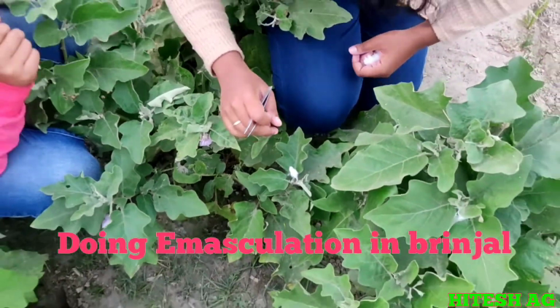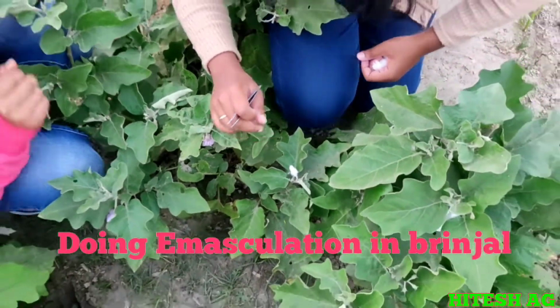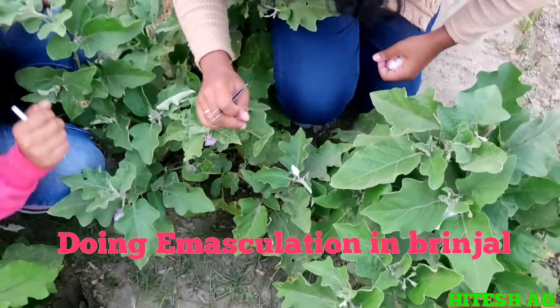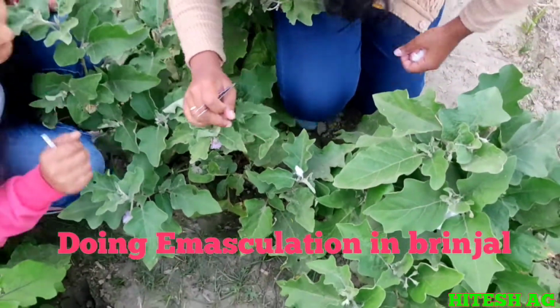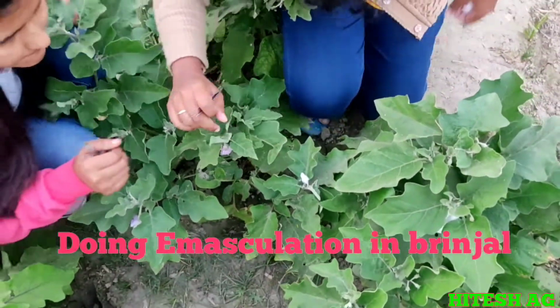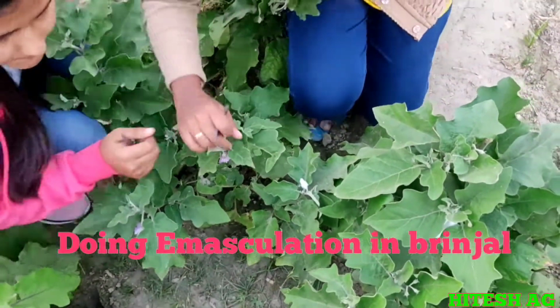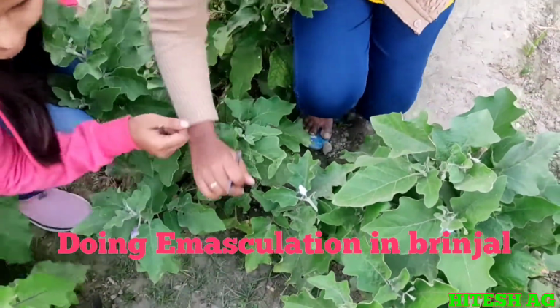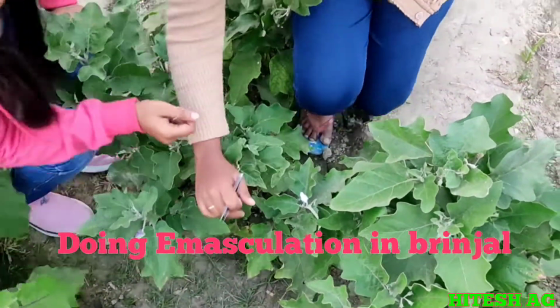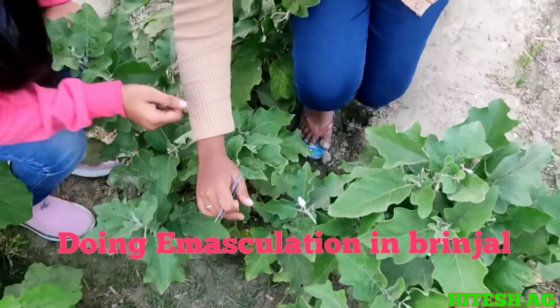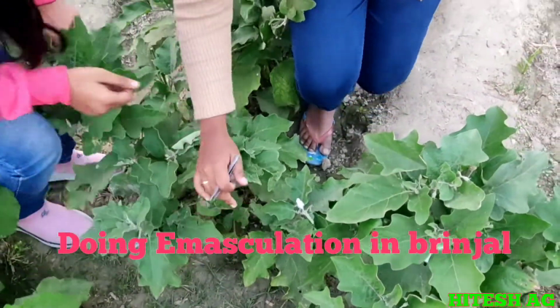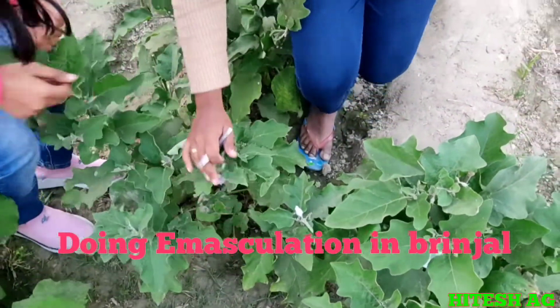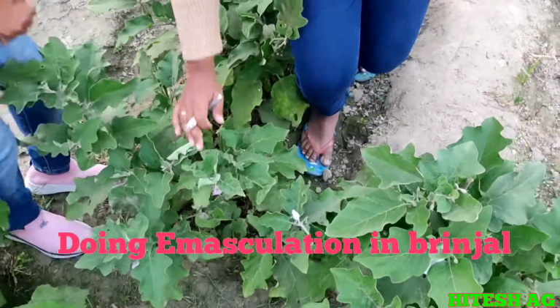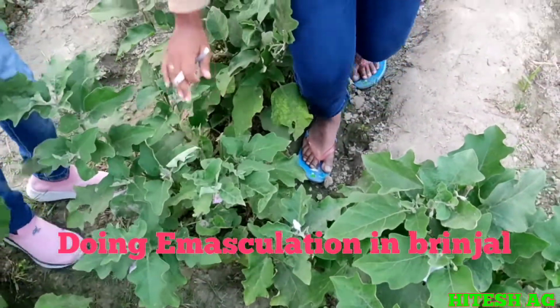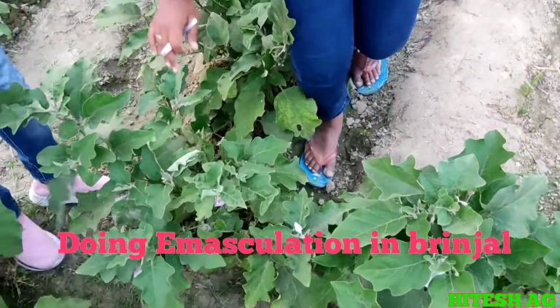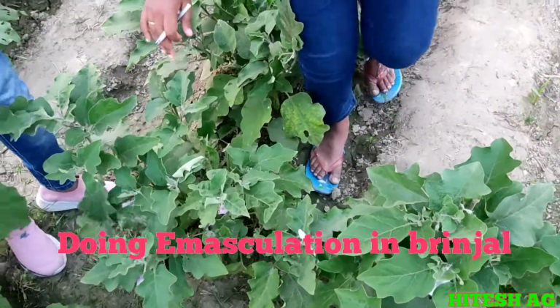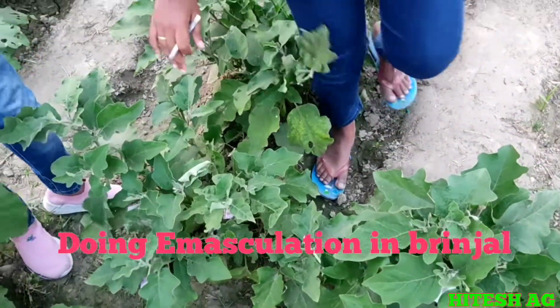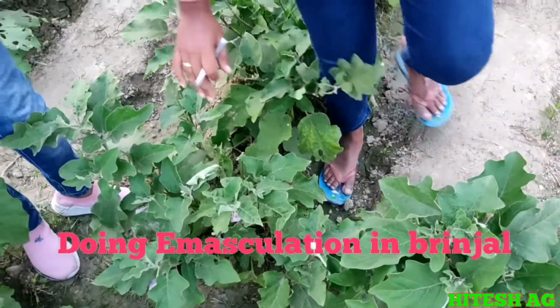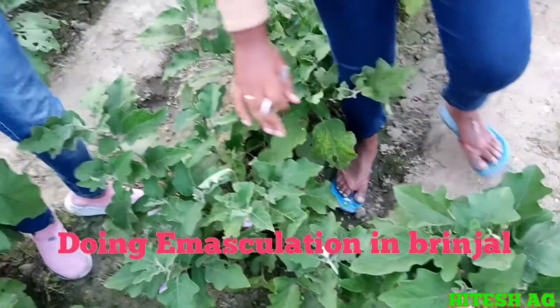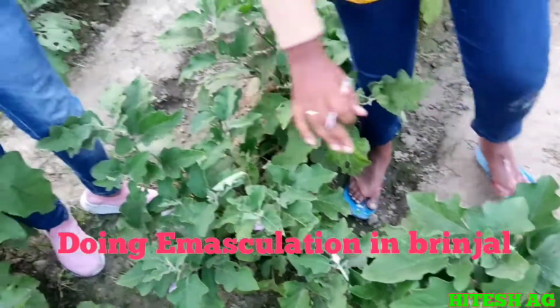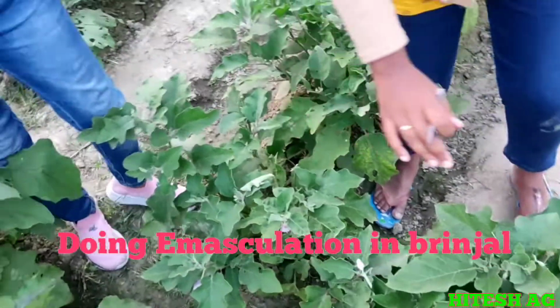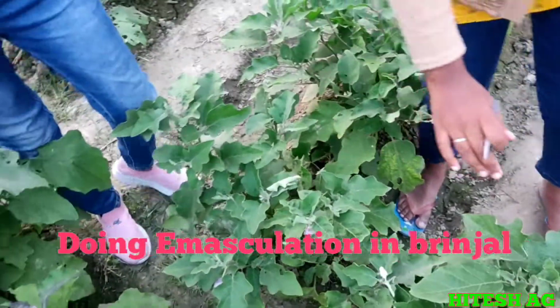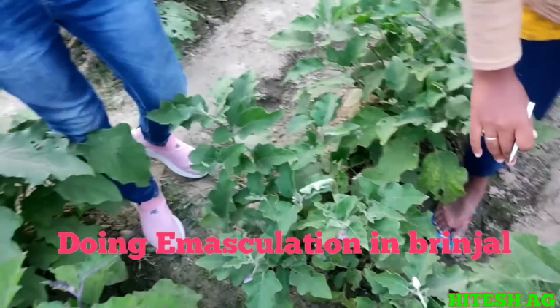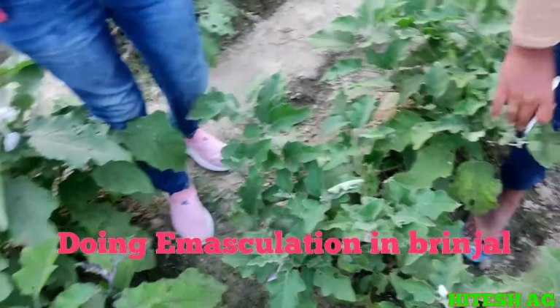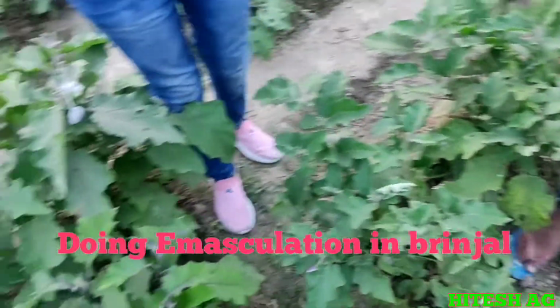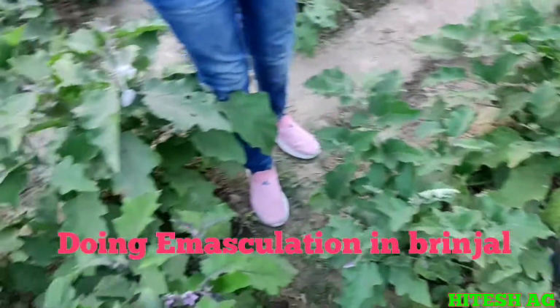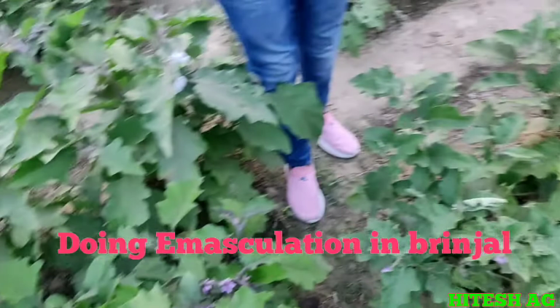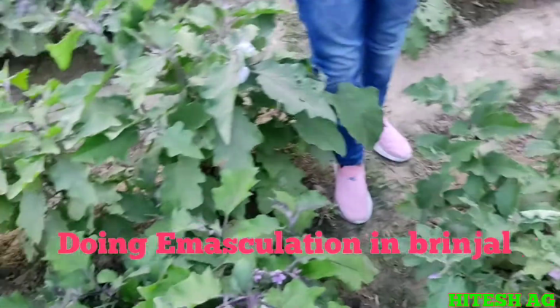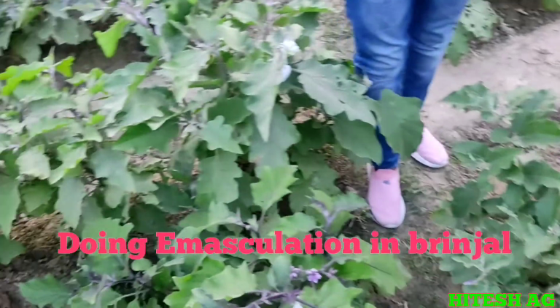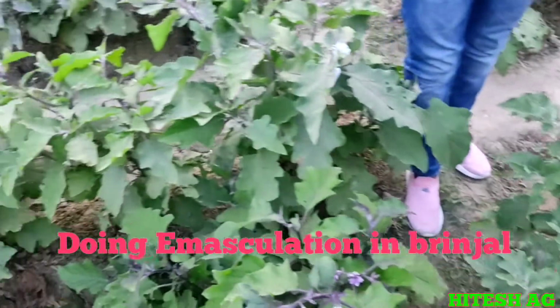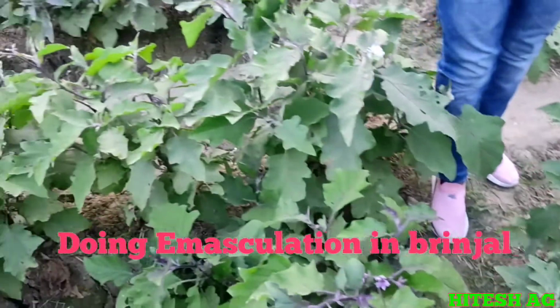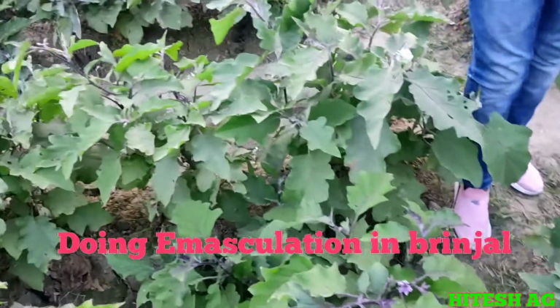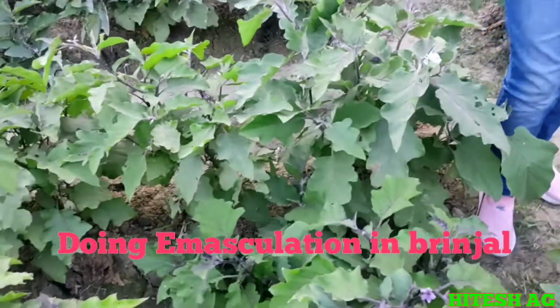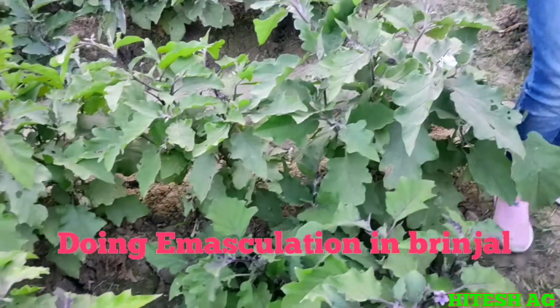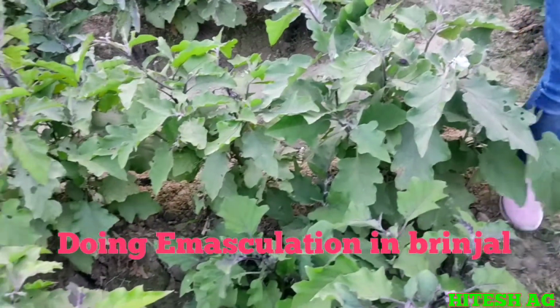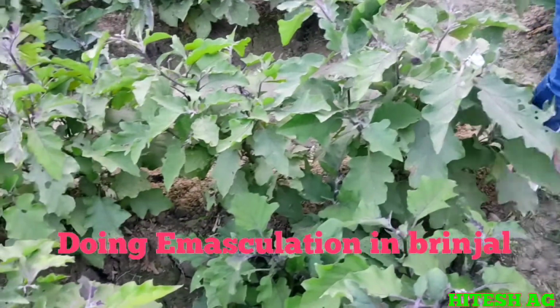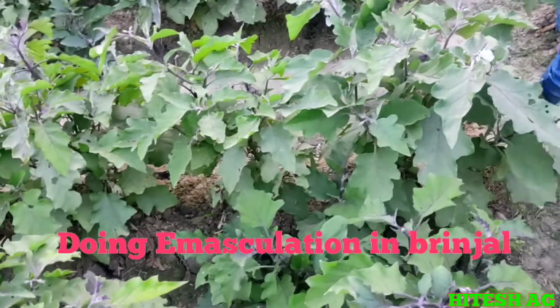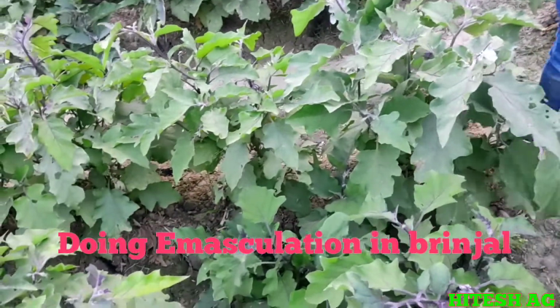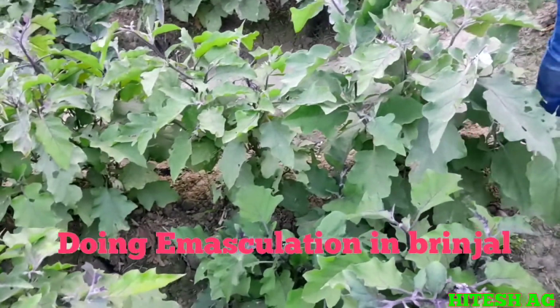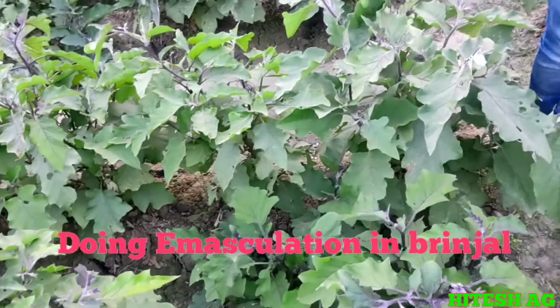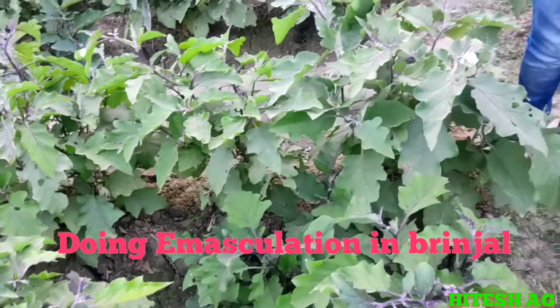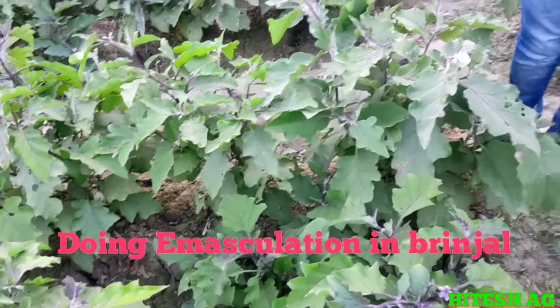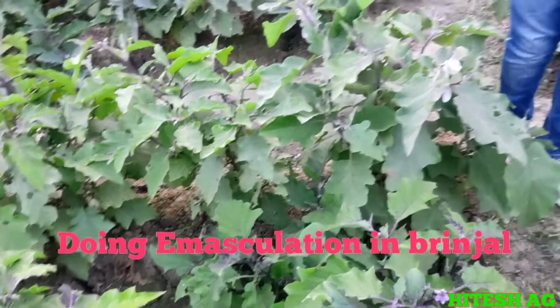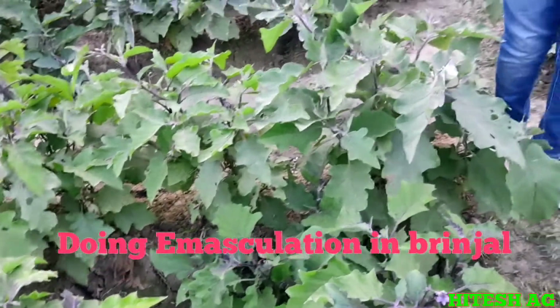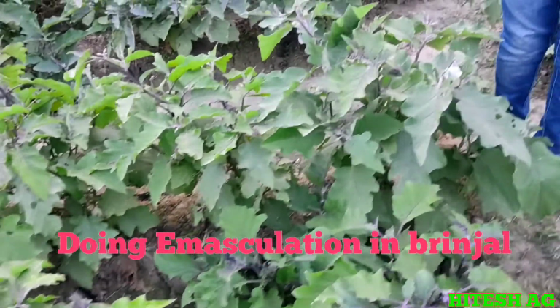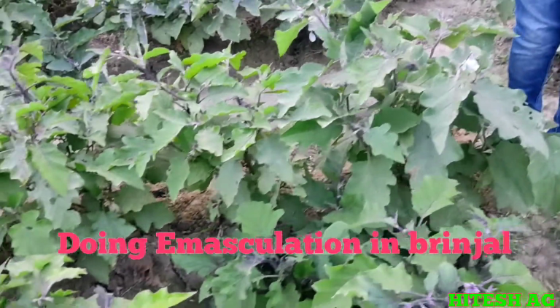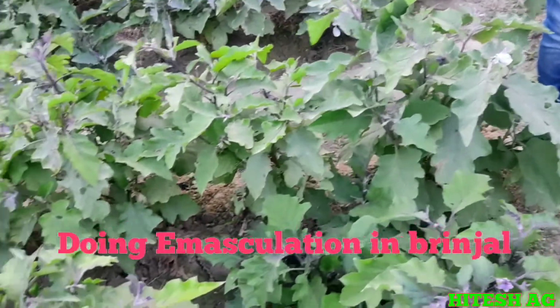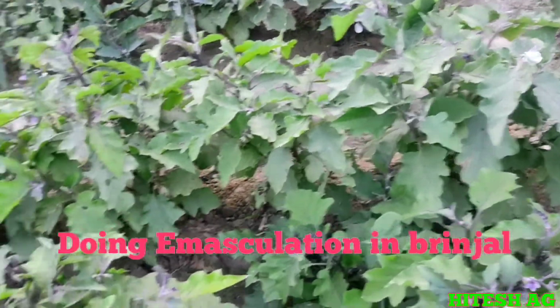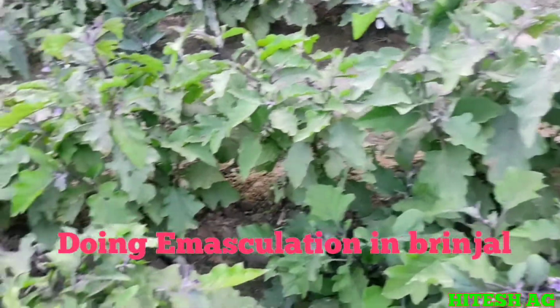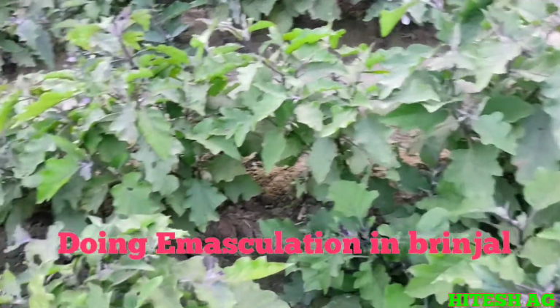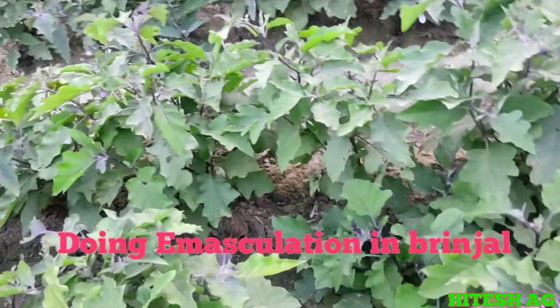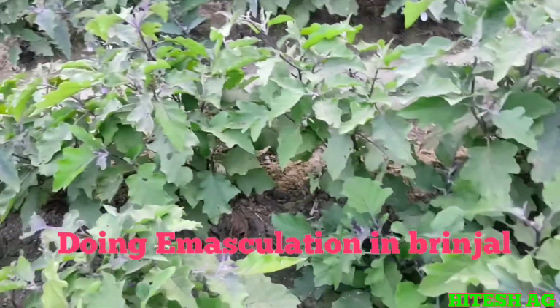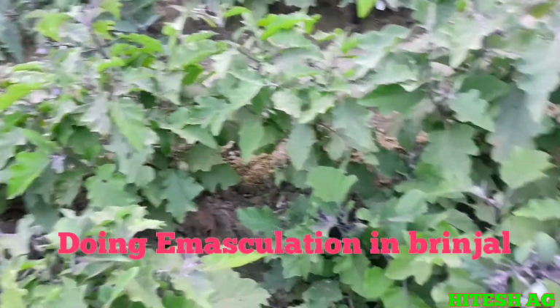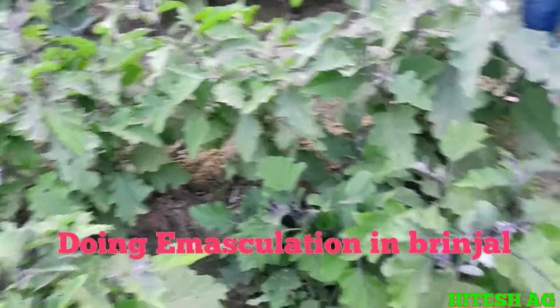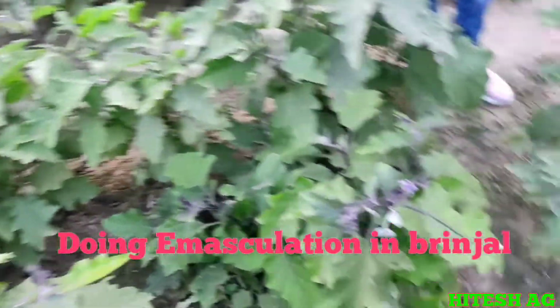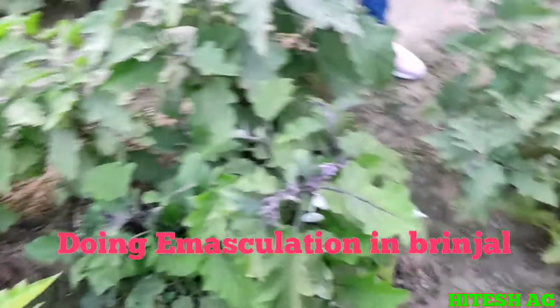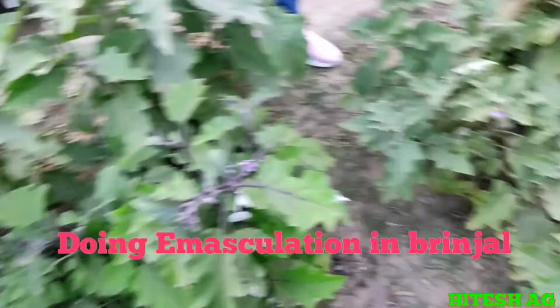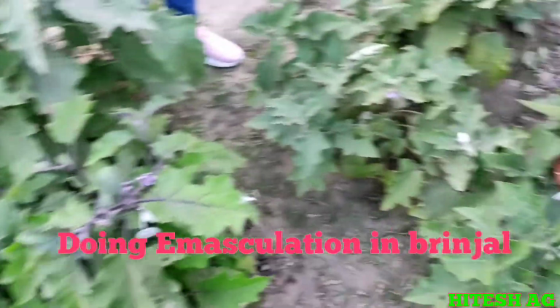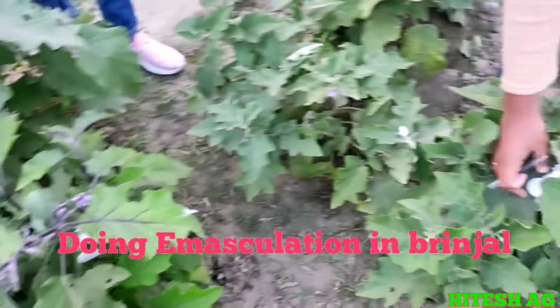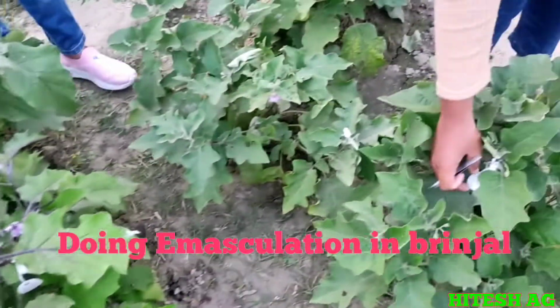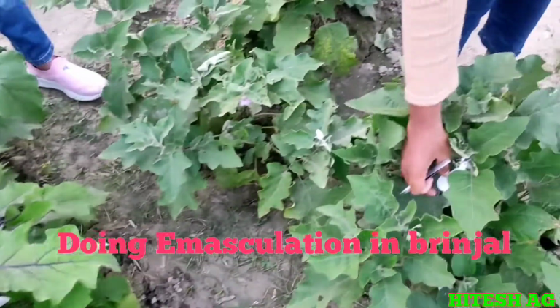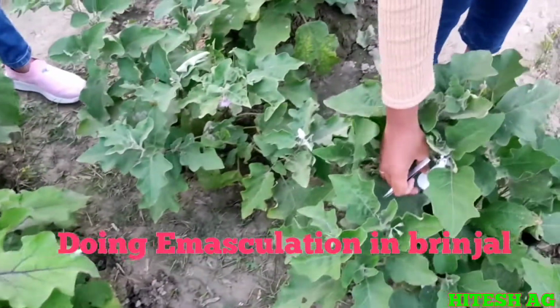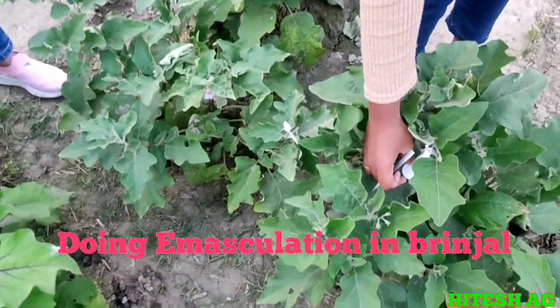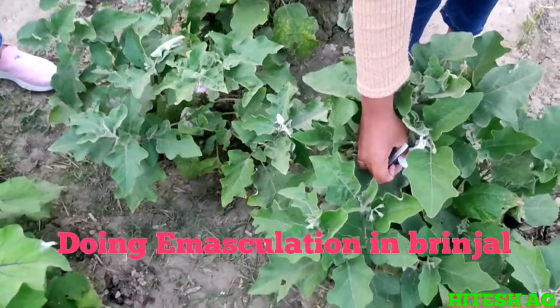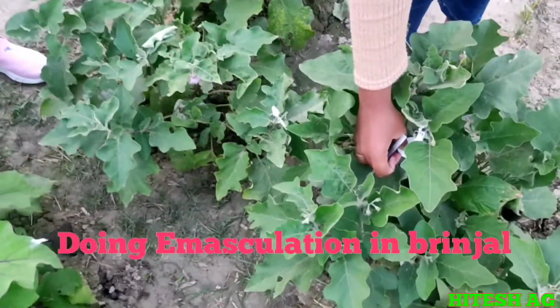This is the emasculated flower bed — one has been pollinated and one has not been pollinated. In one week we will know whether fruit setting has occurred.